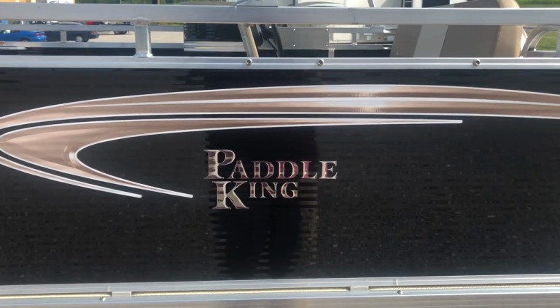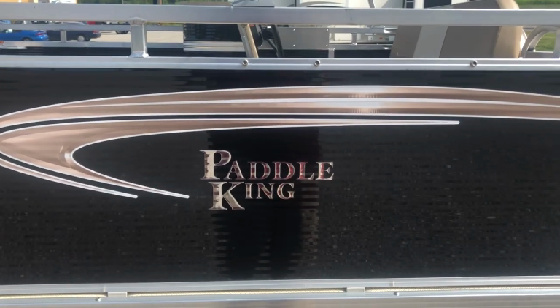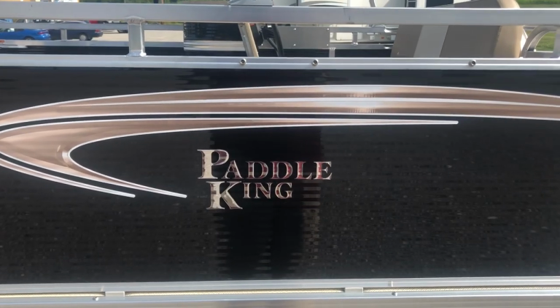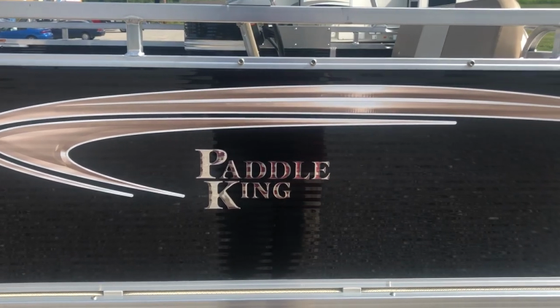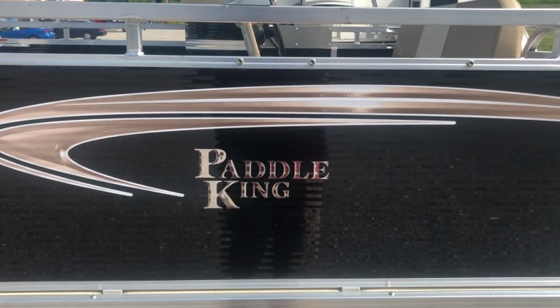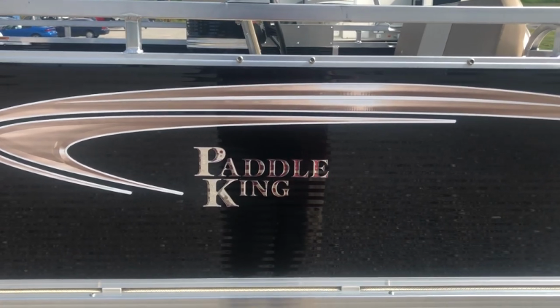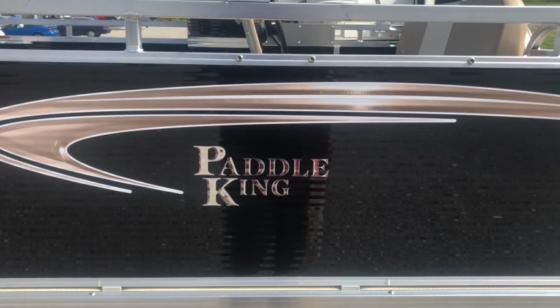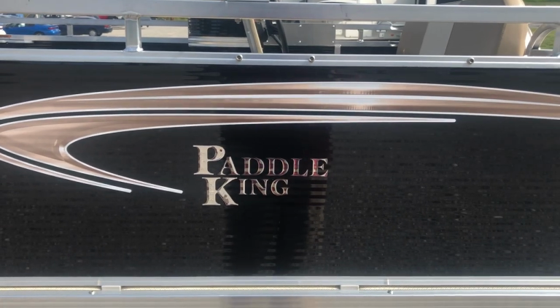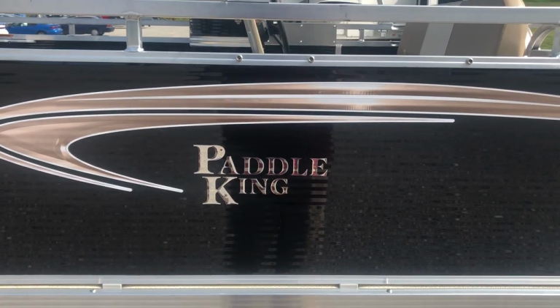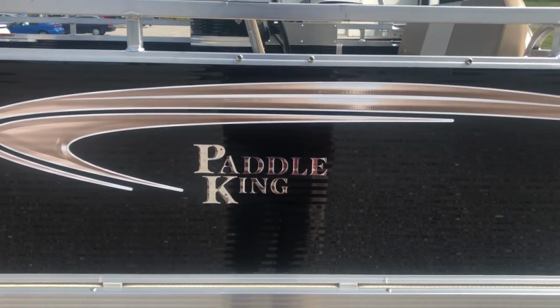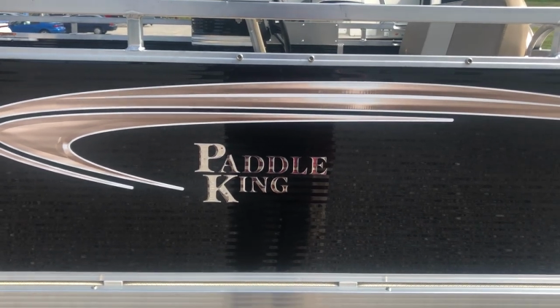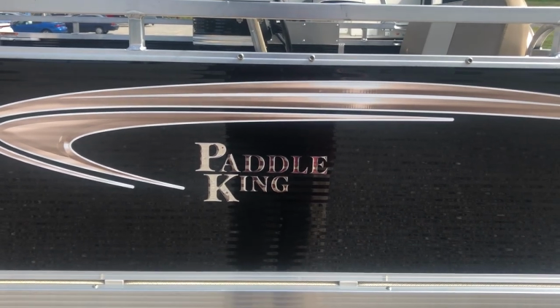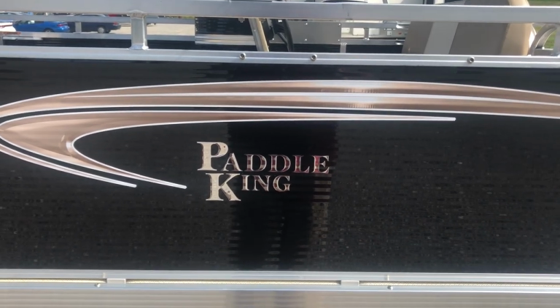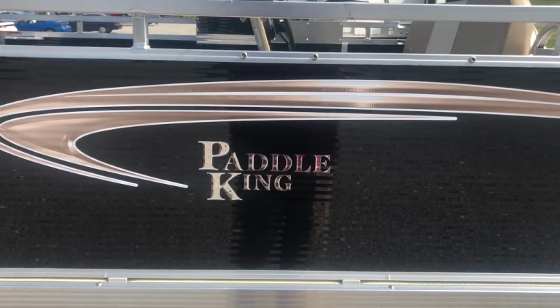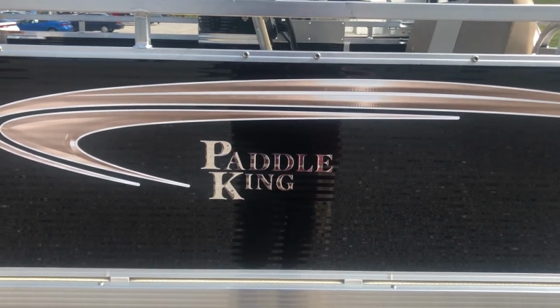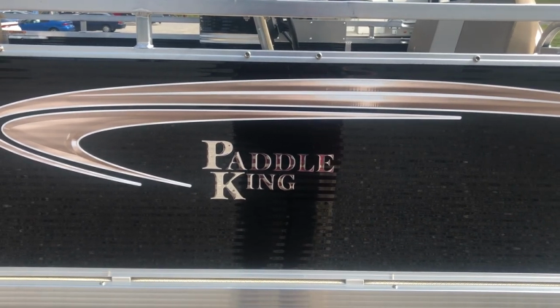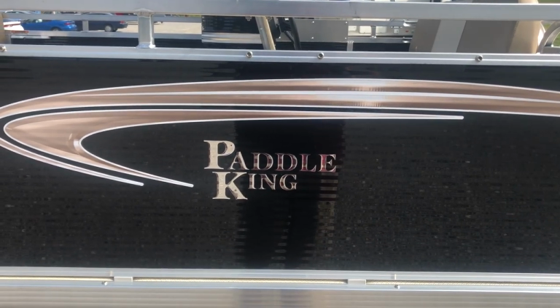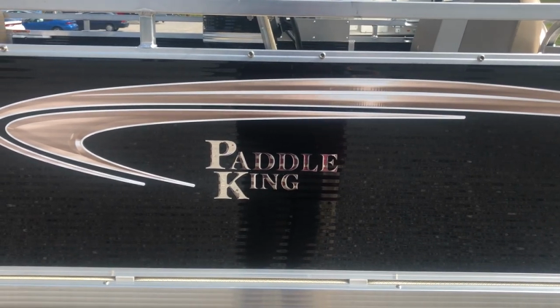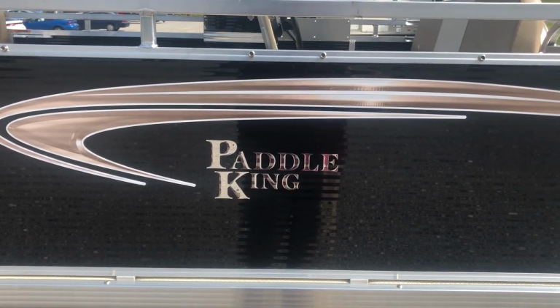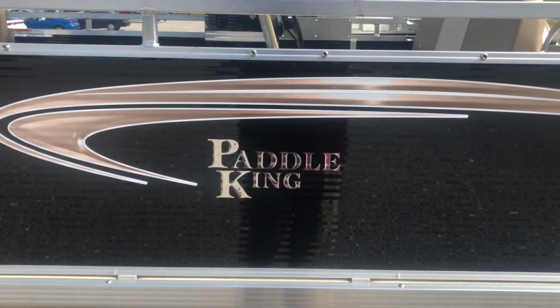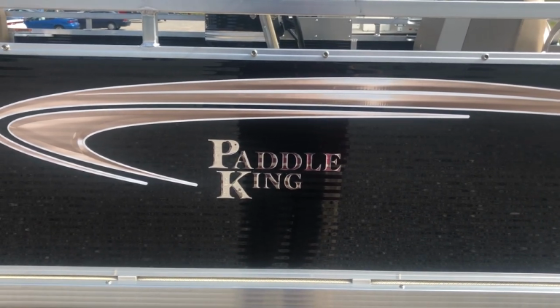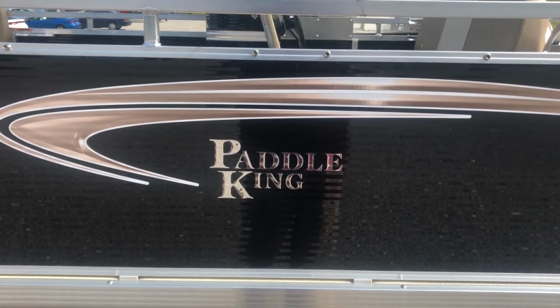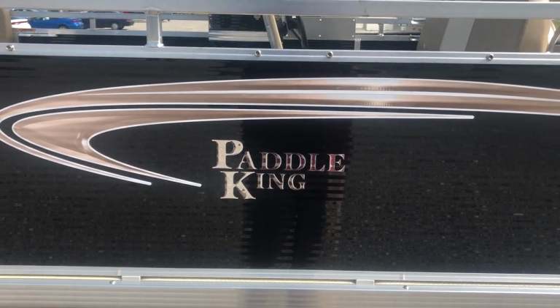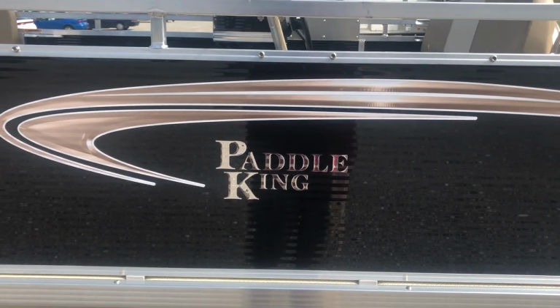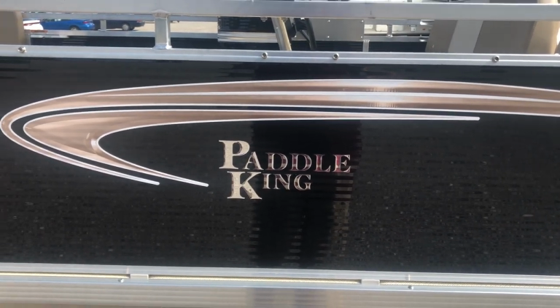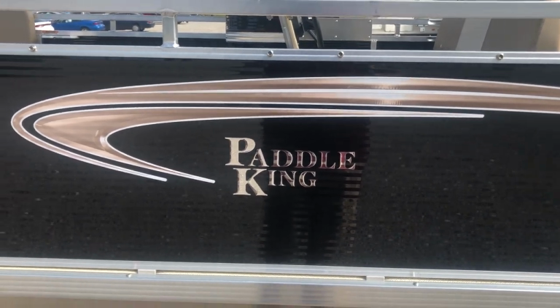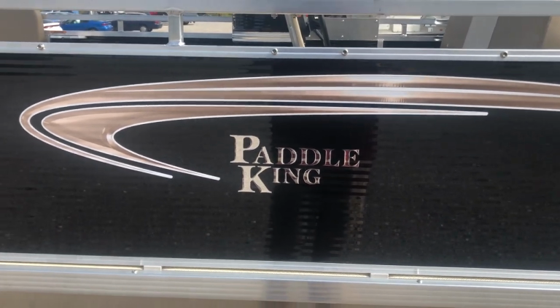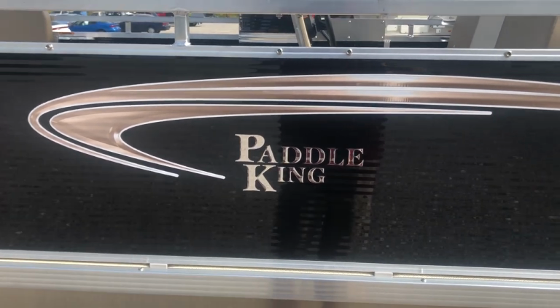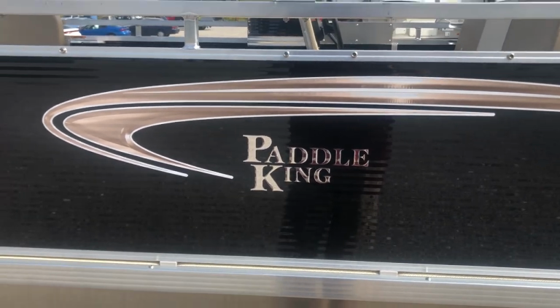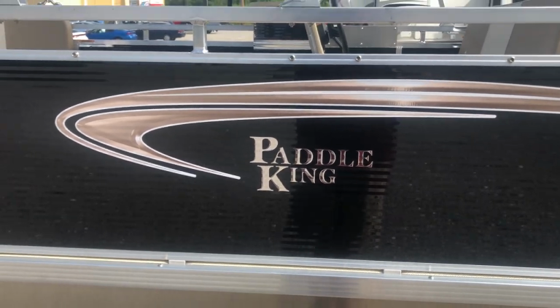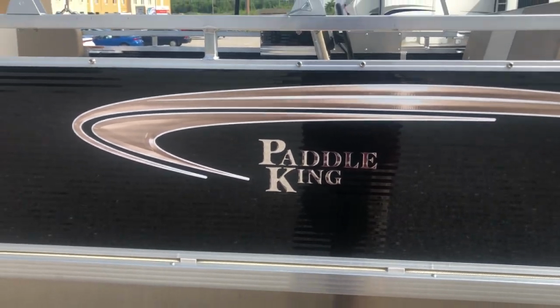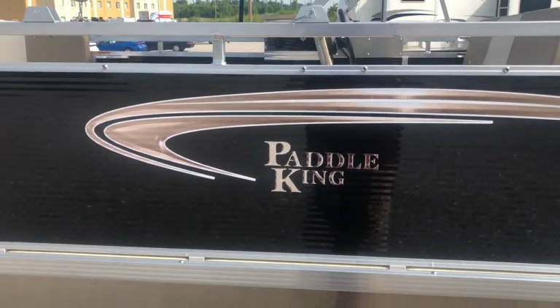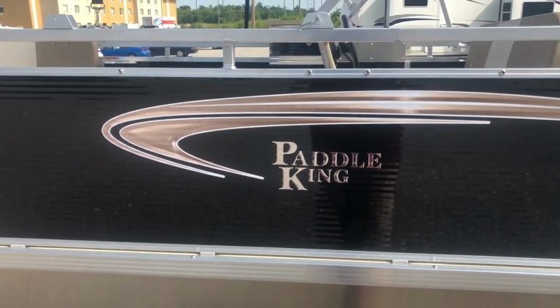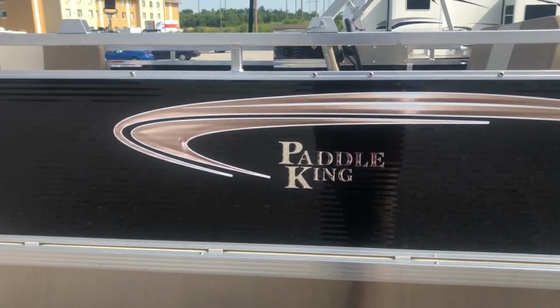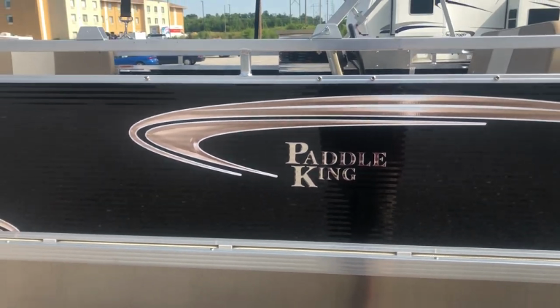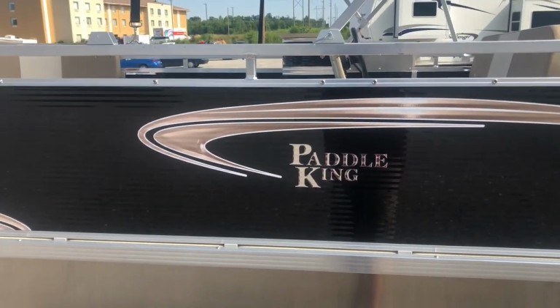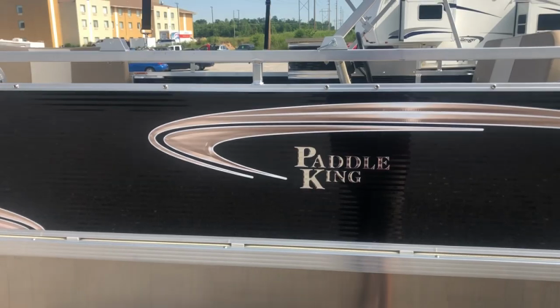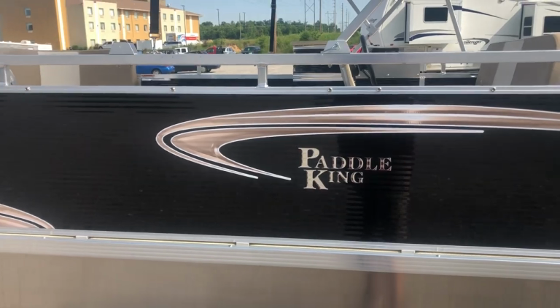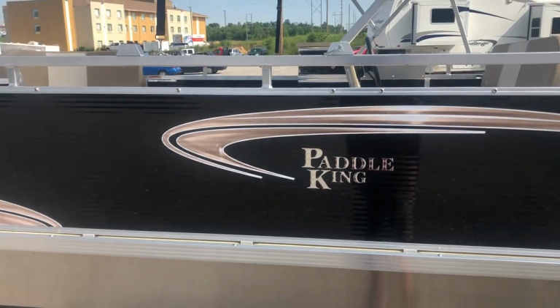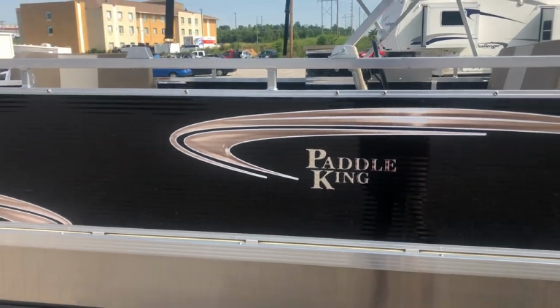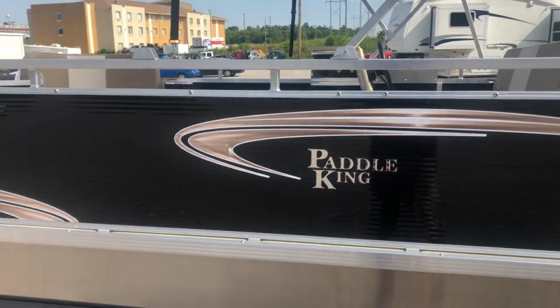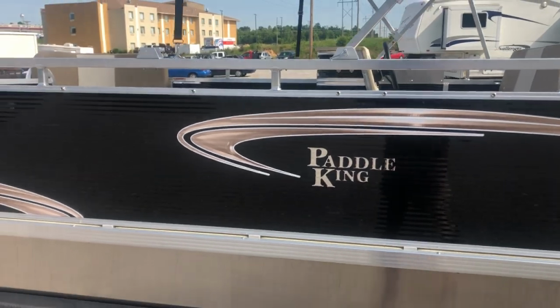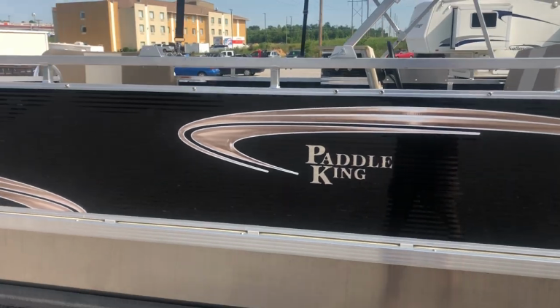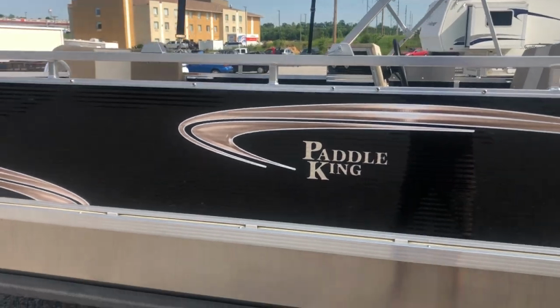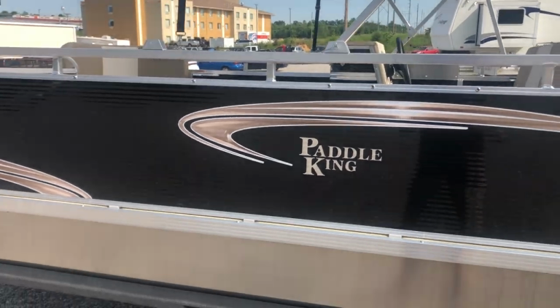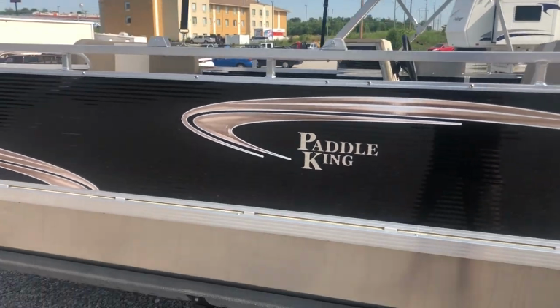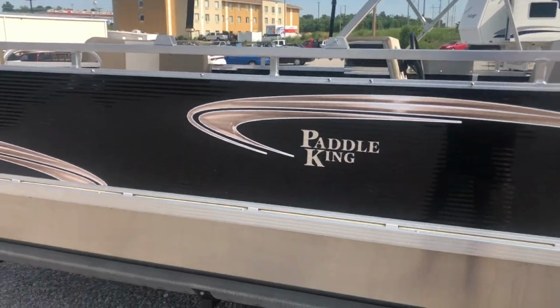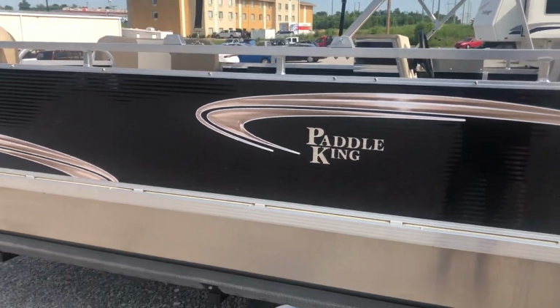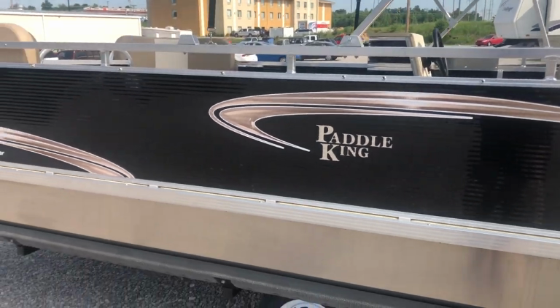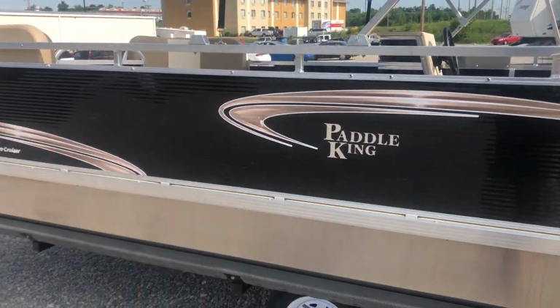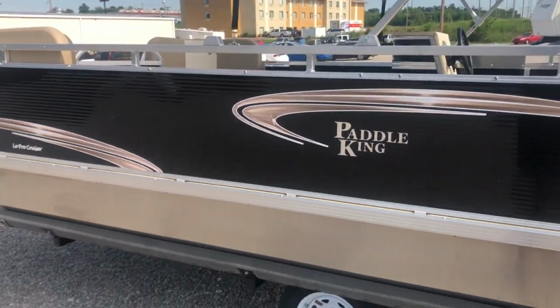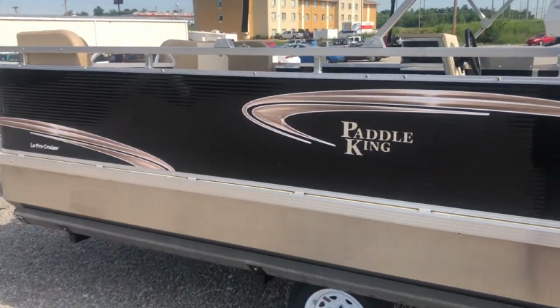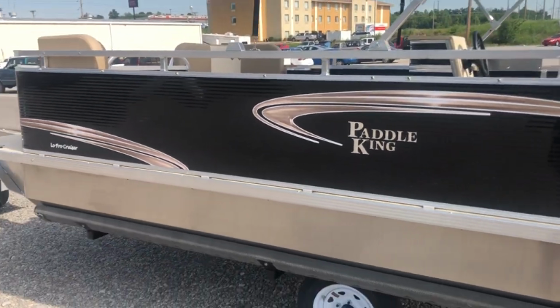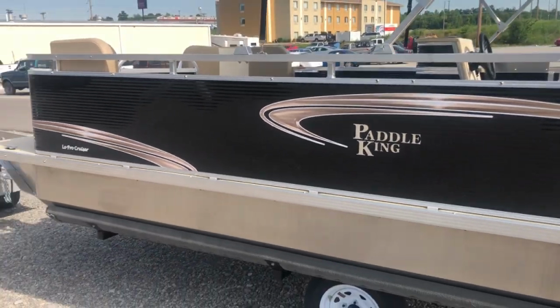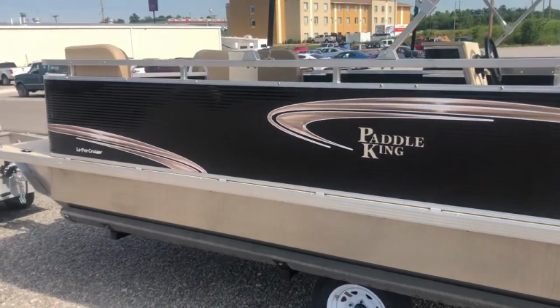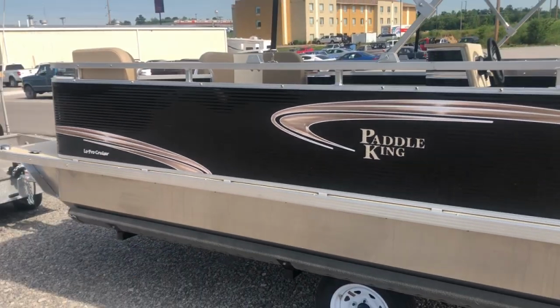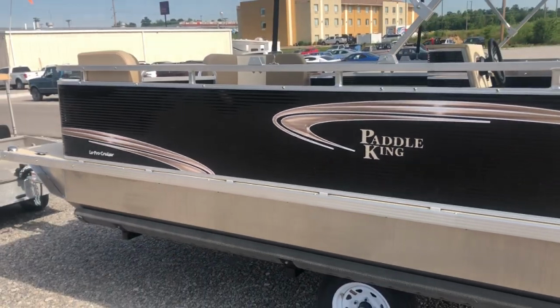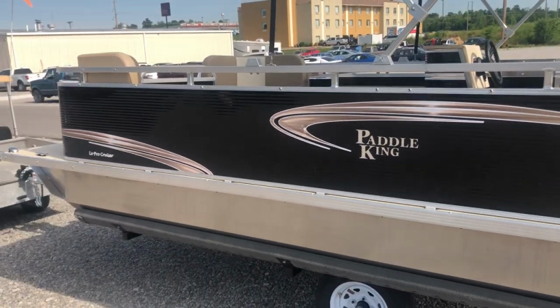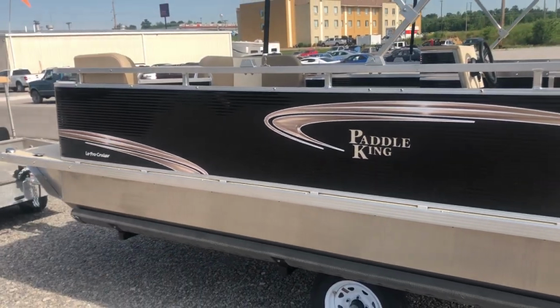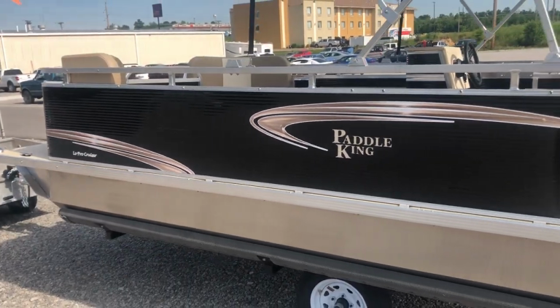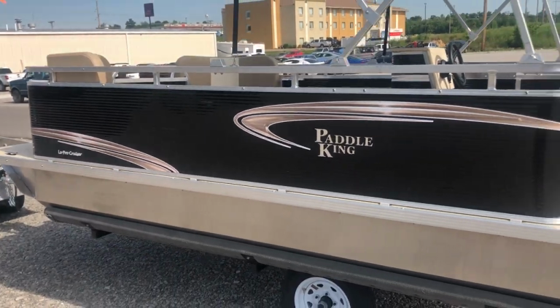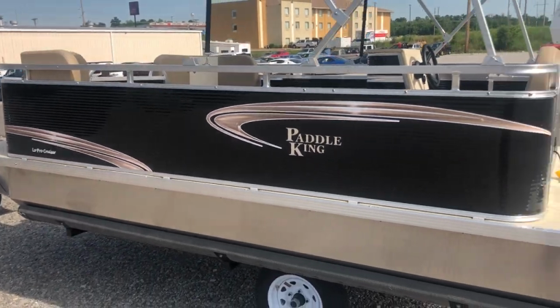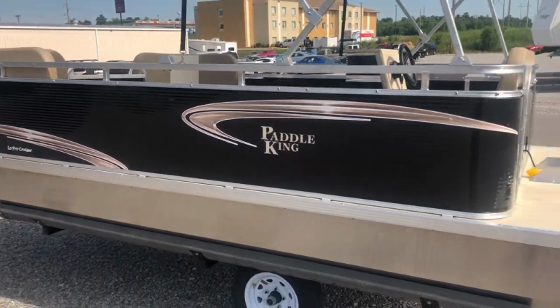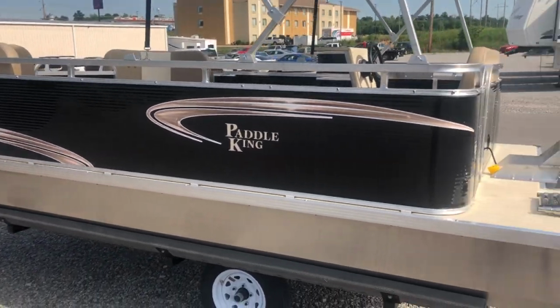Hi everybody, Gage Roland here with First Auto Credit. Going to do a quick walk-around of a 2018 Paddle King Low Pro Cruiser.